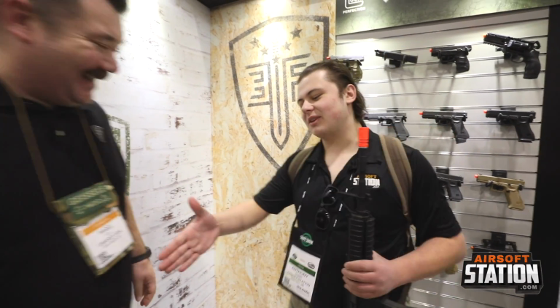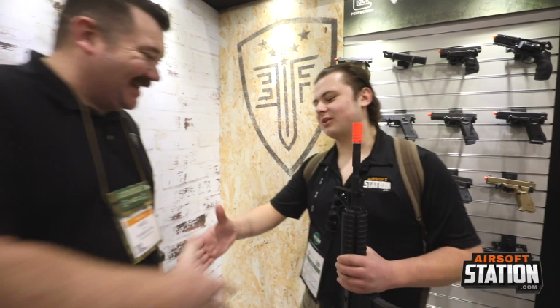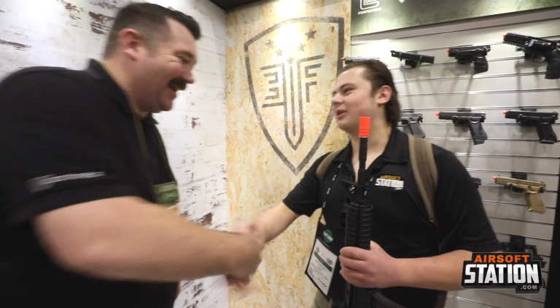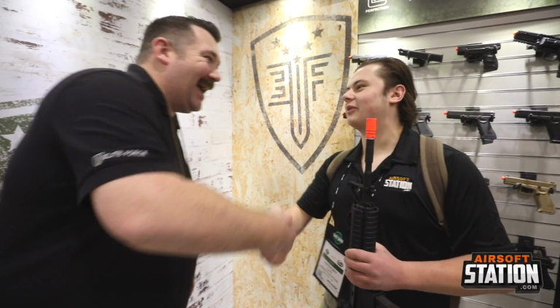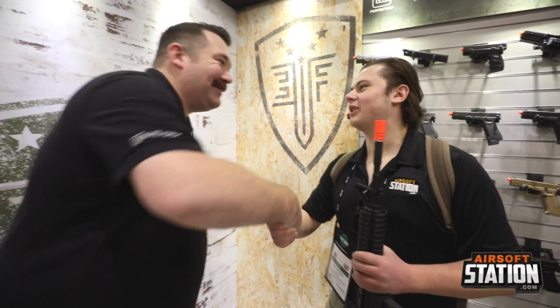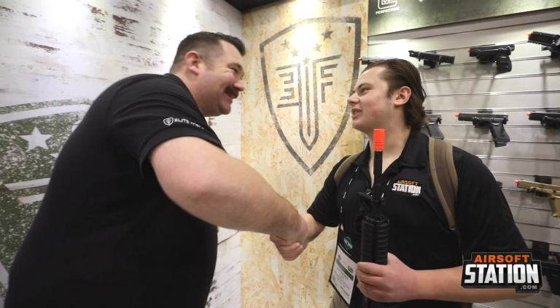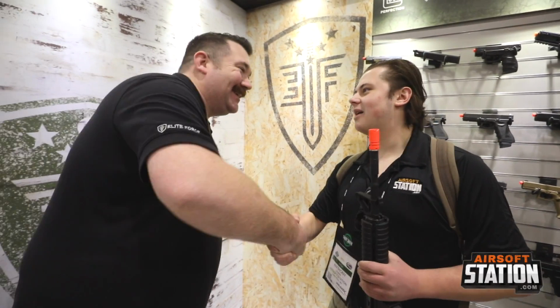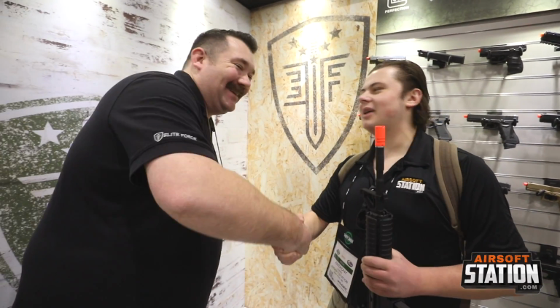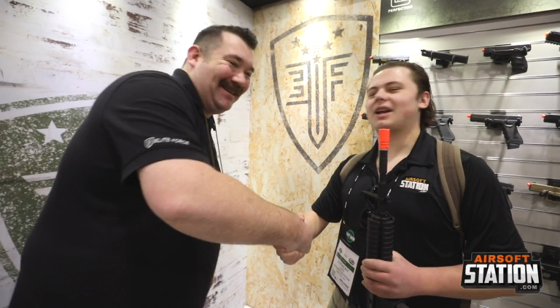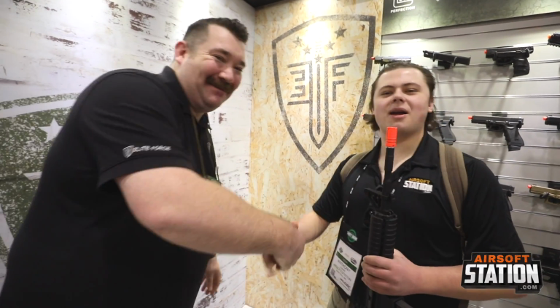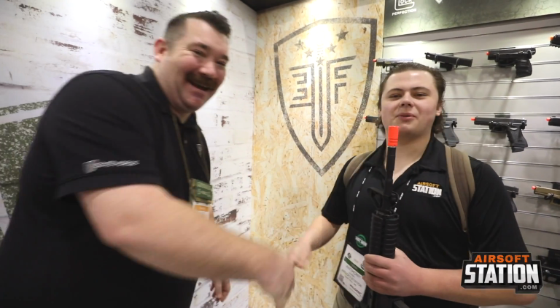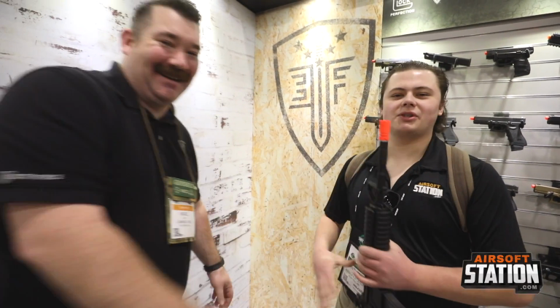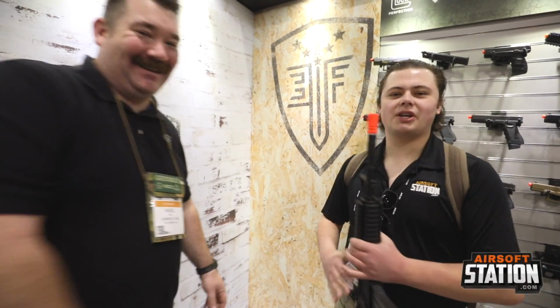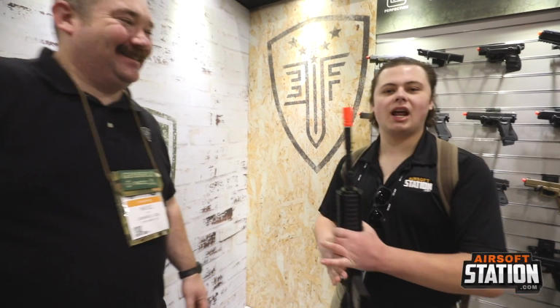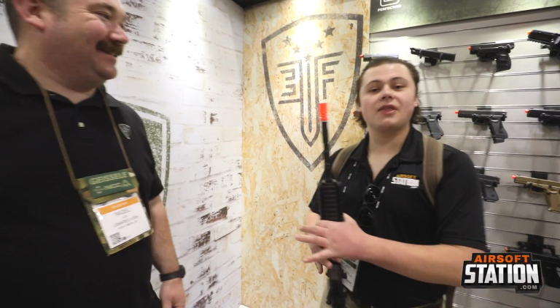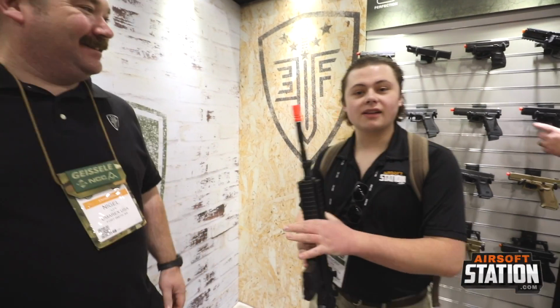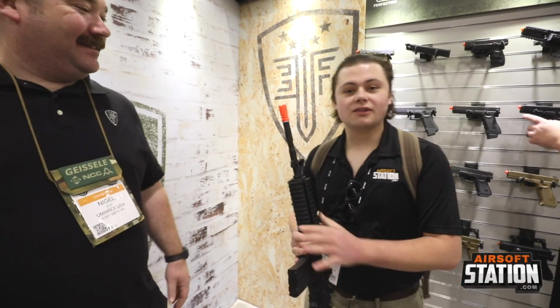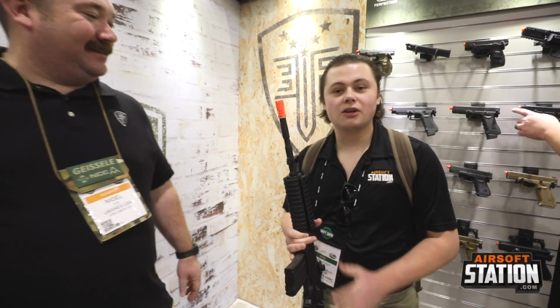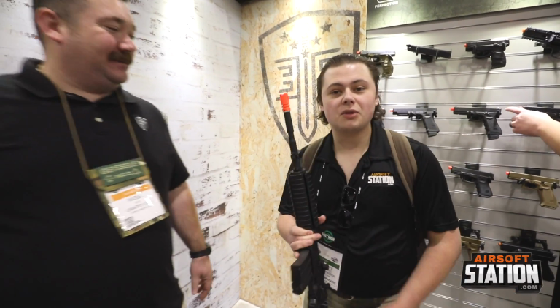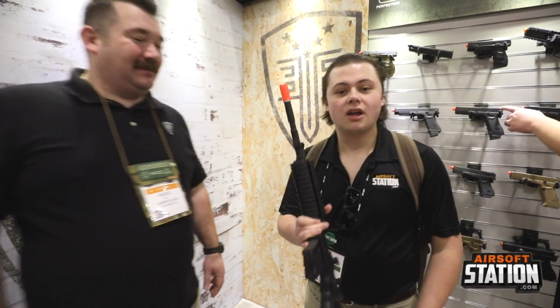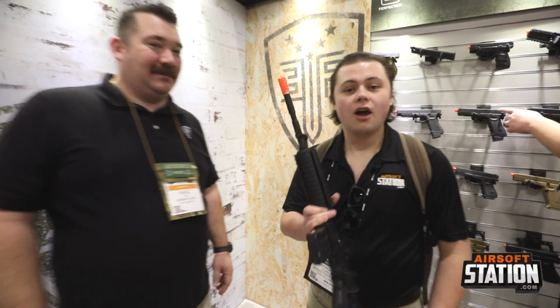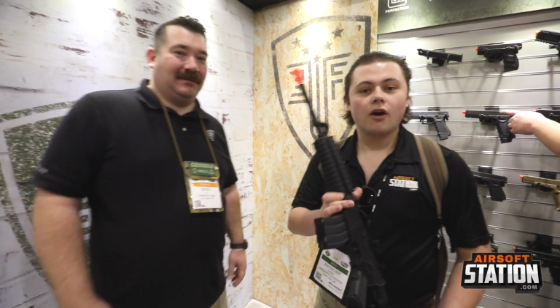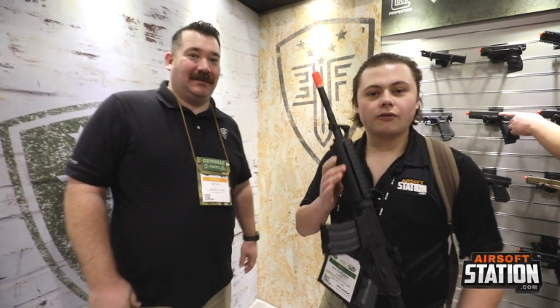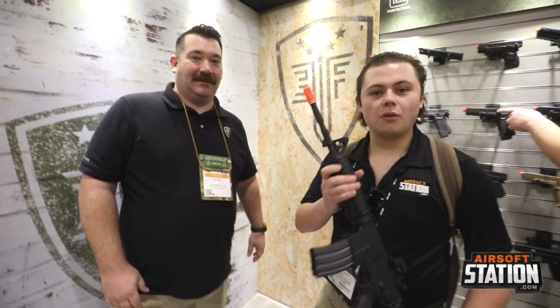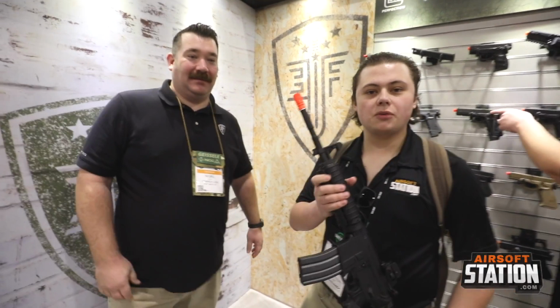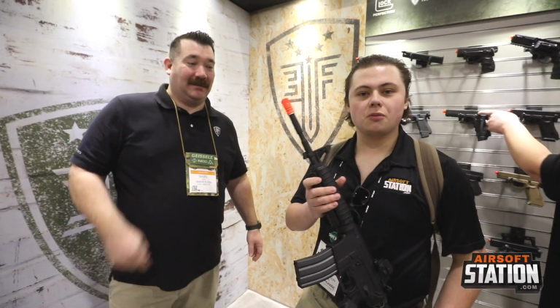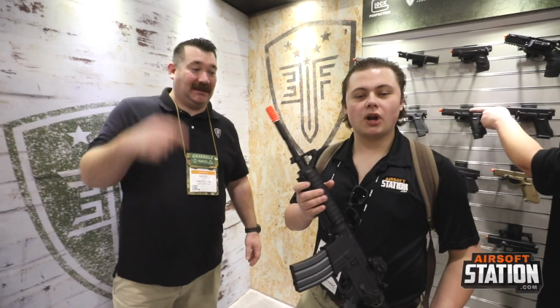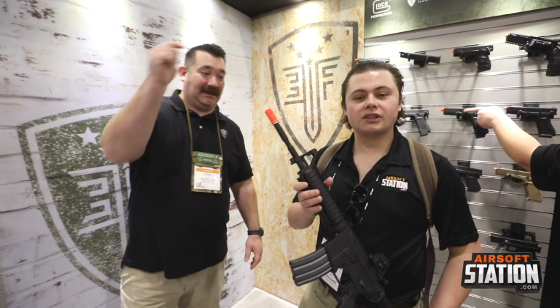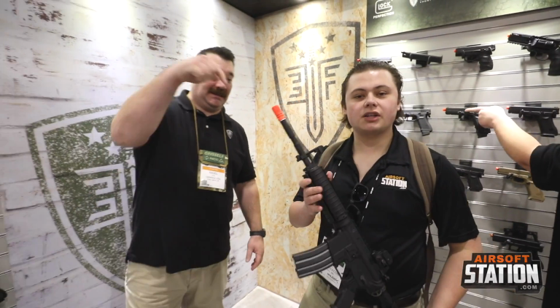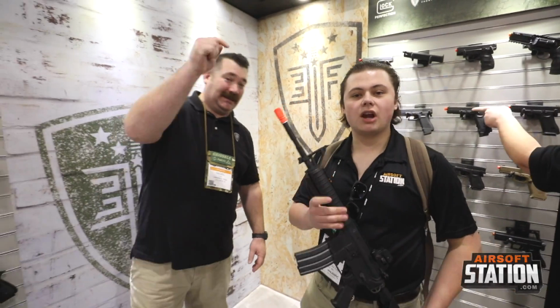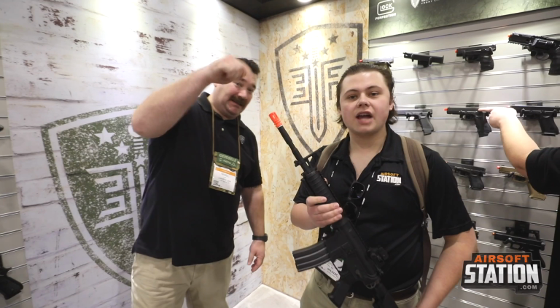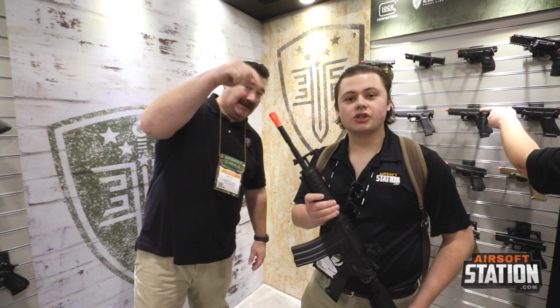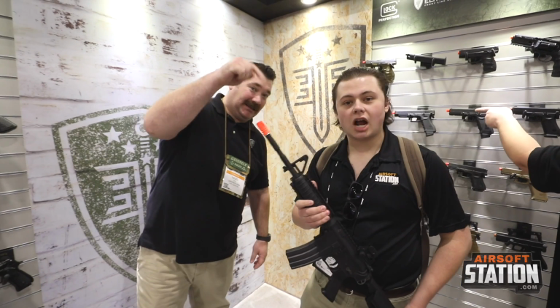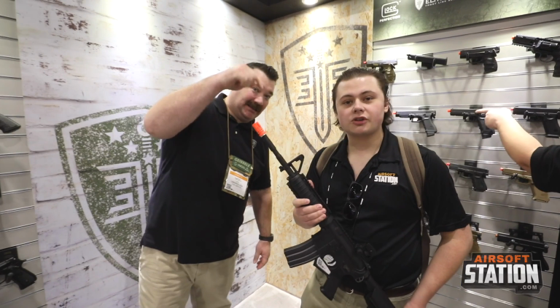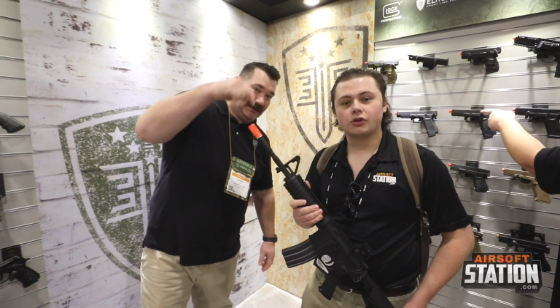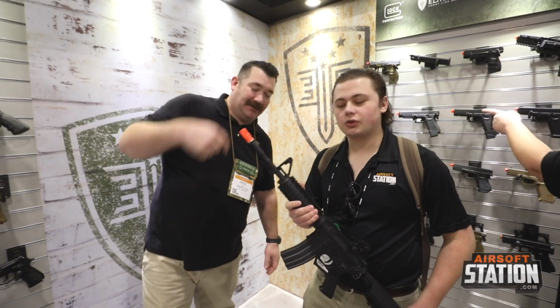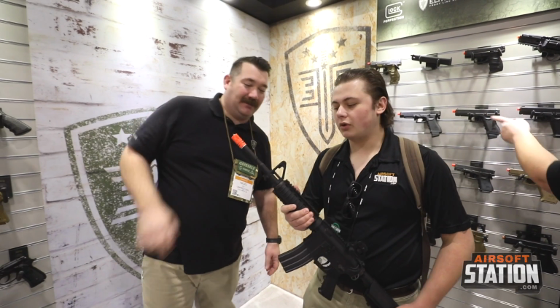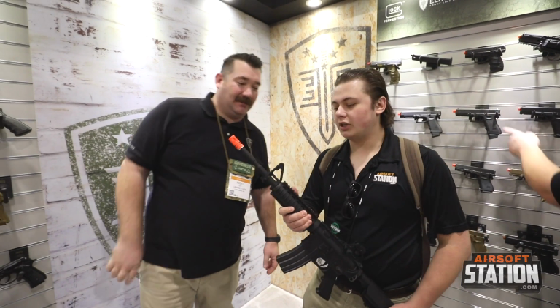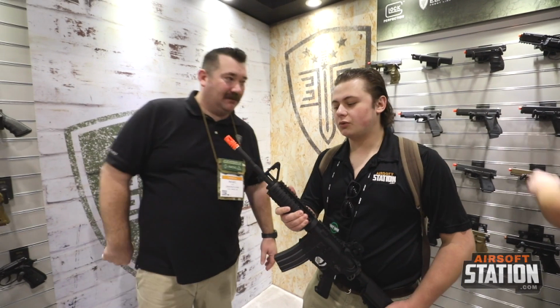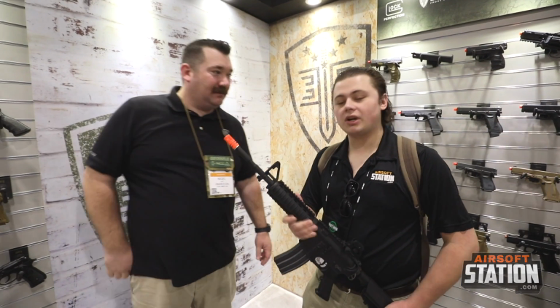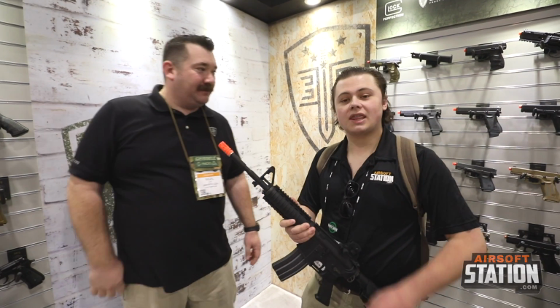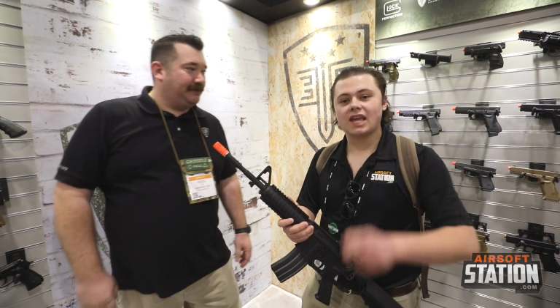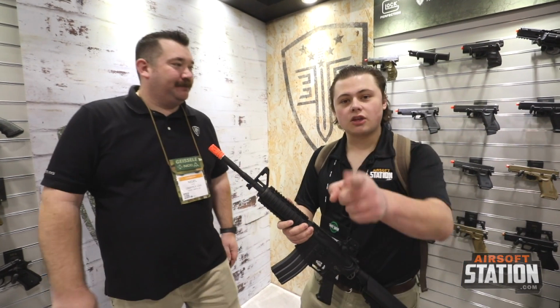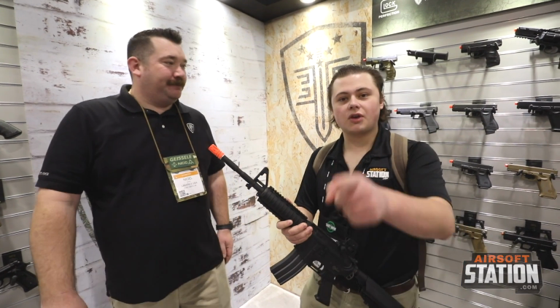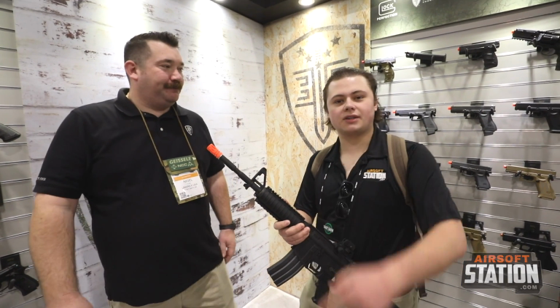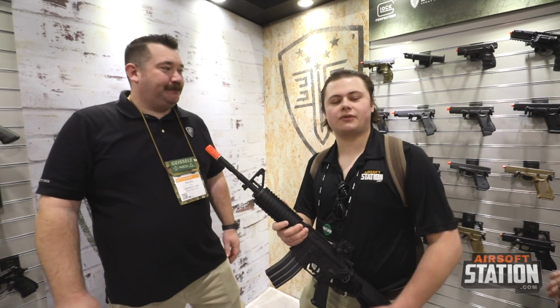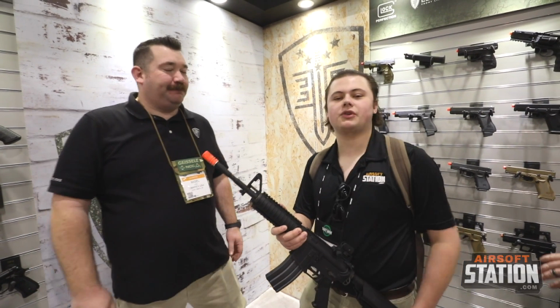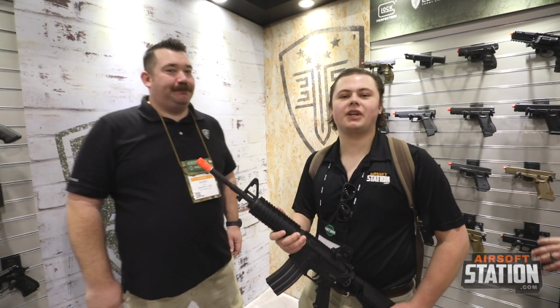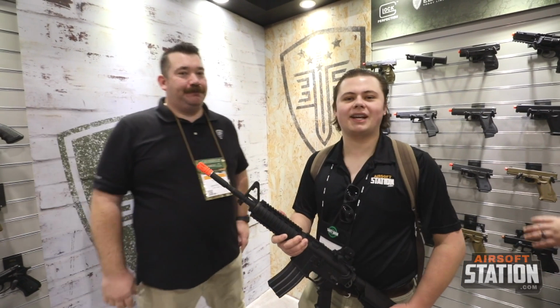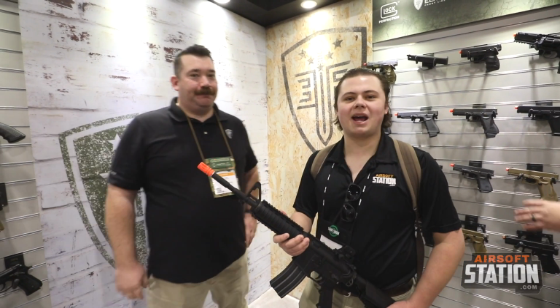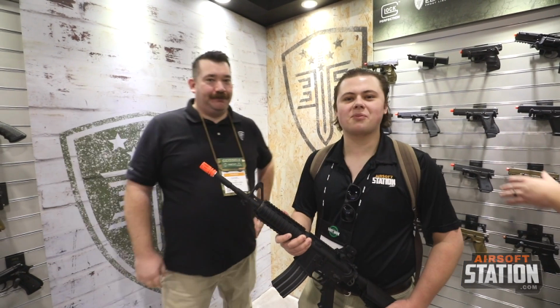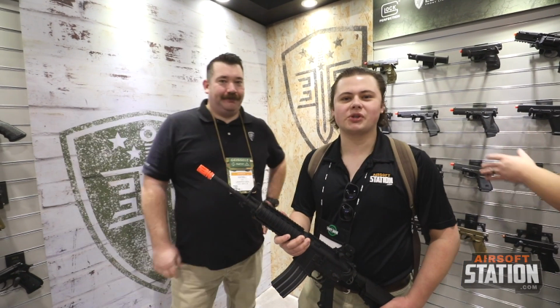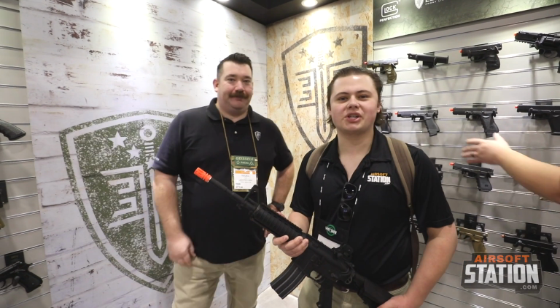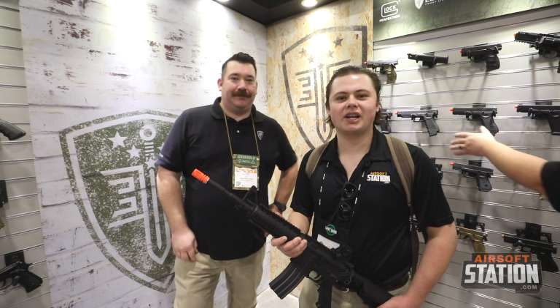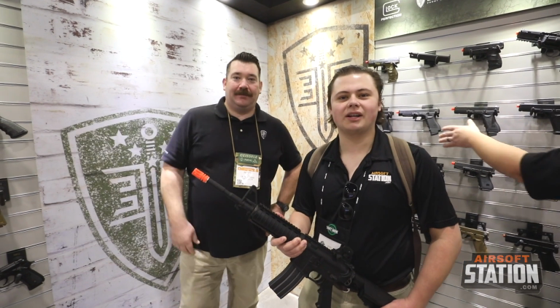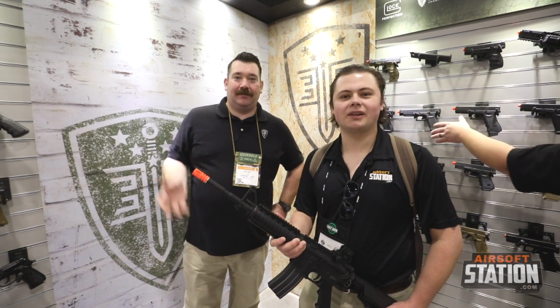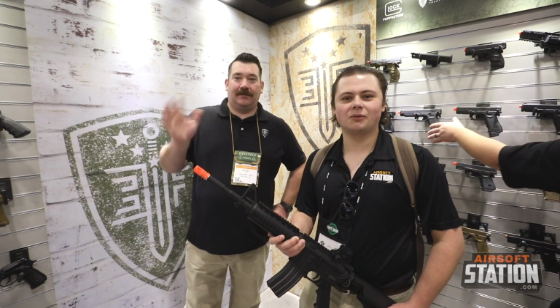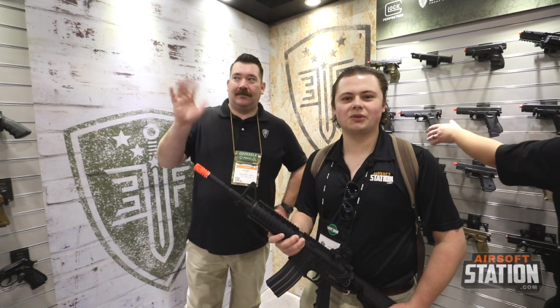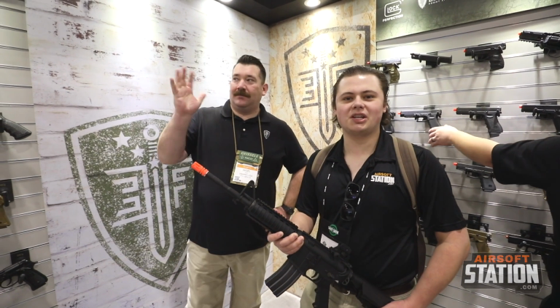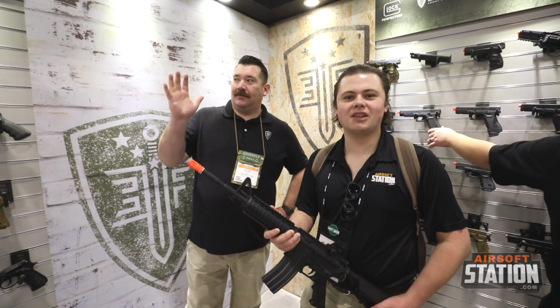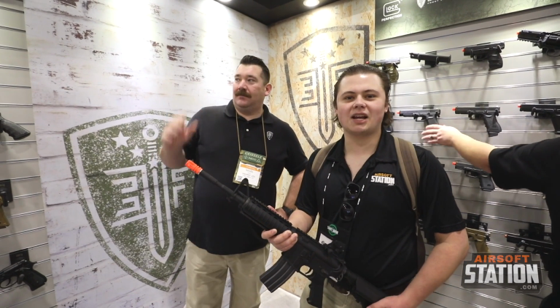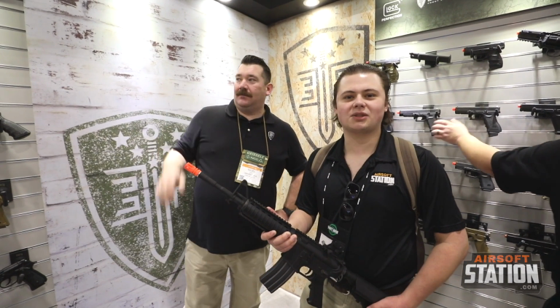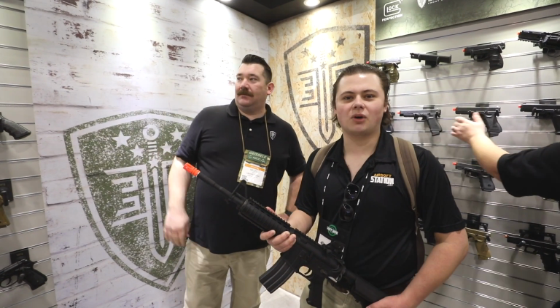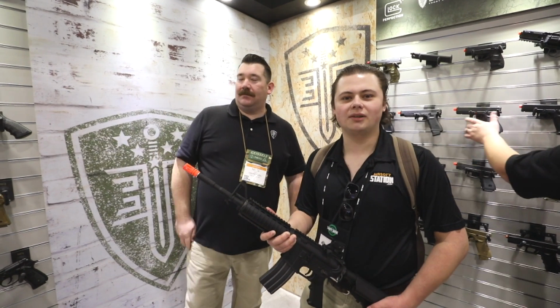Thank you so much for your time. I appreciate it. And that's going to be from Umarex here at SHOT Show 2020. Thank you guys for tuning in — we'll see you in the next one.